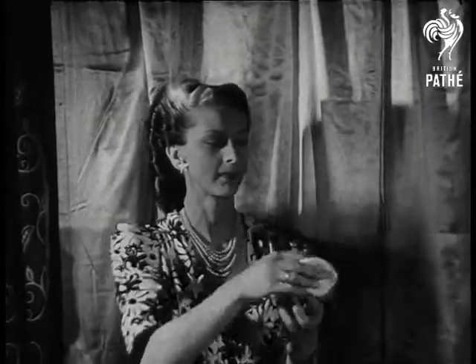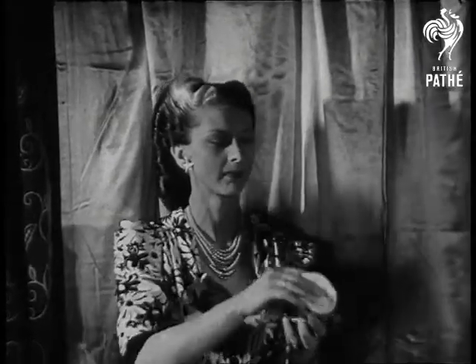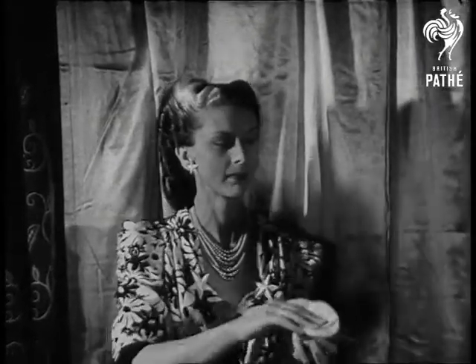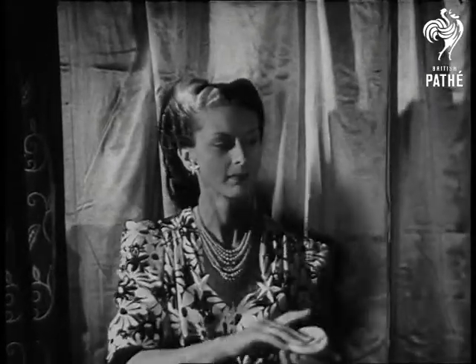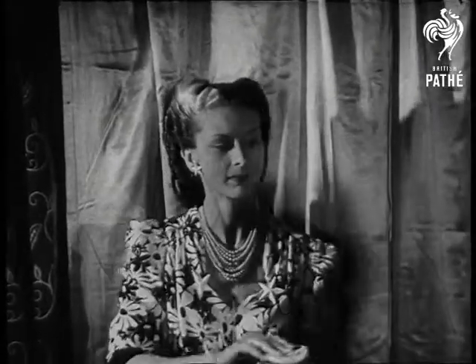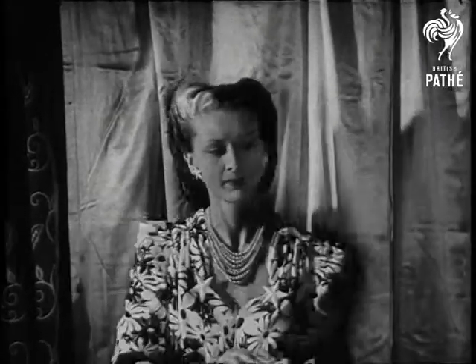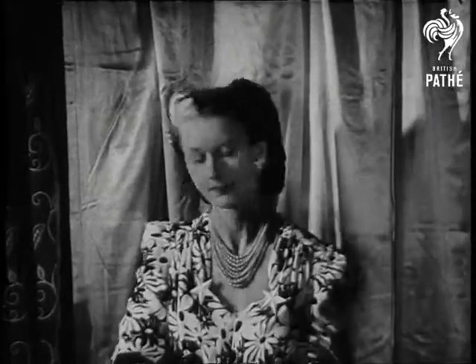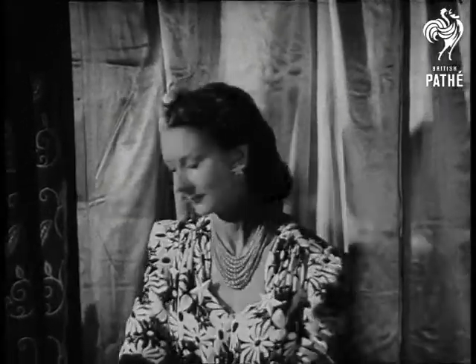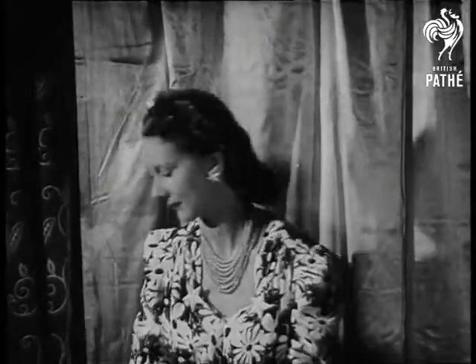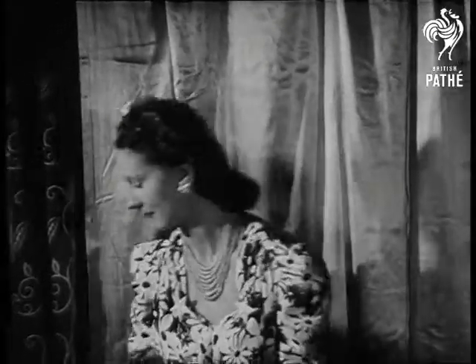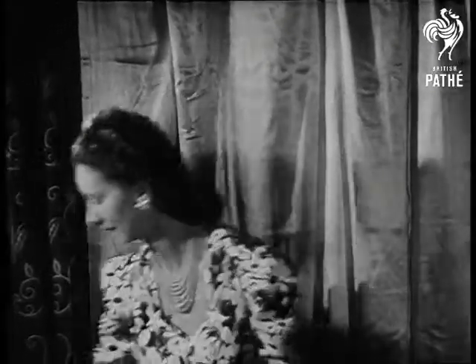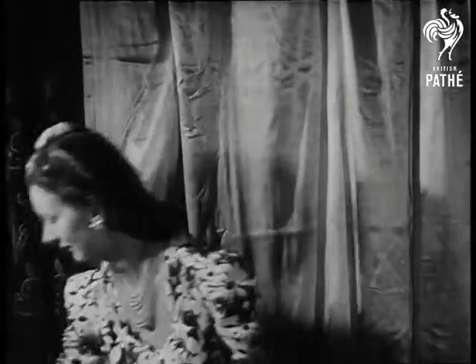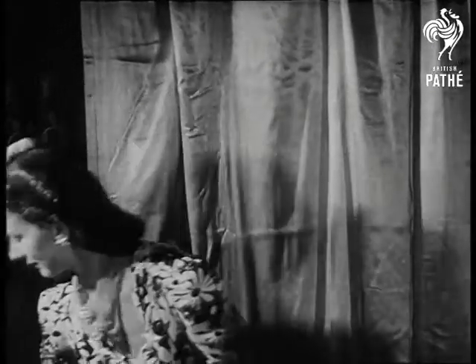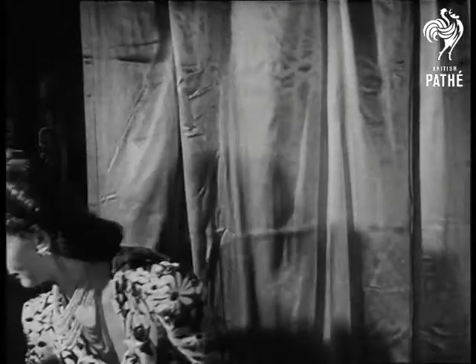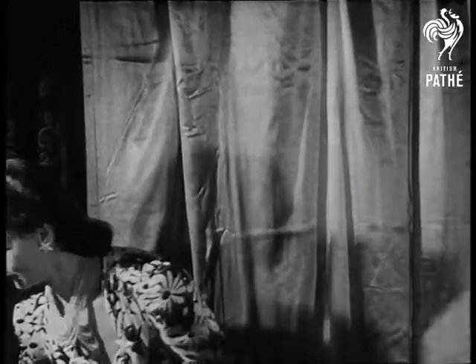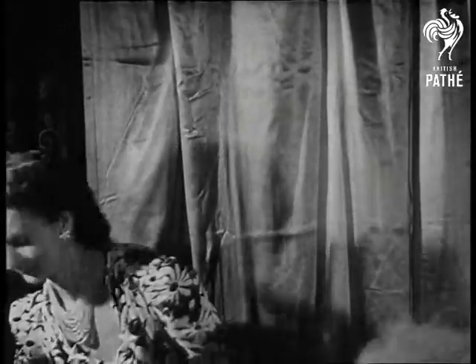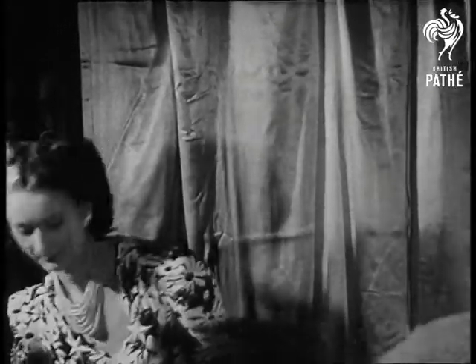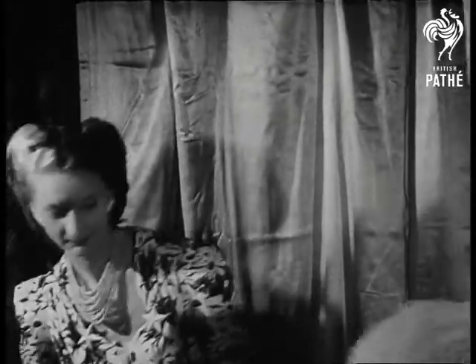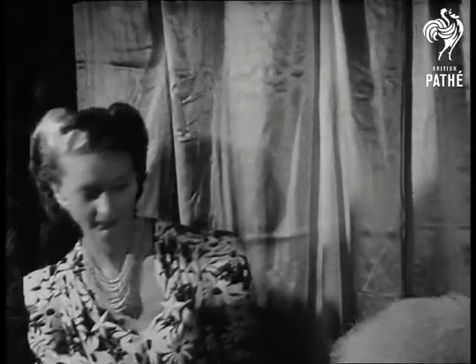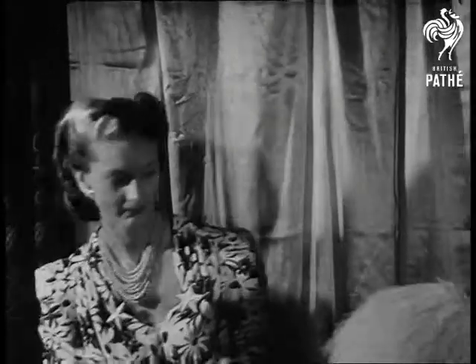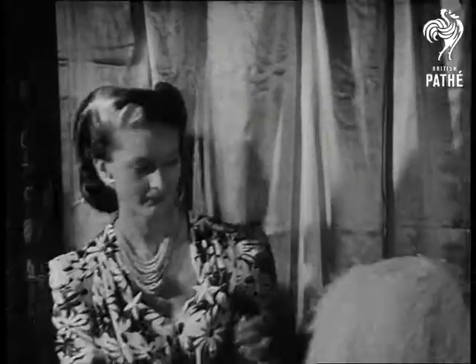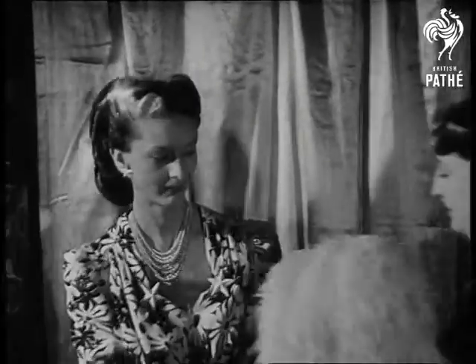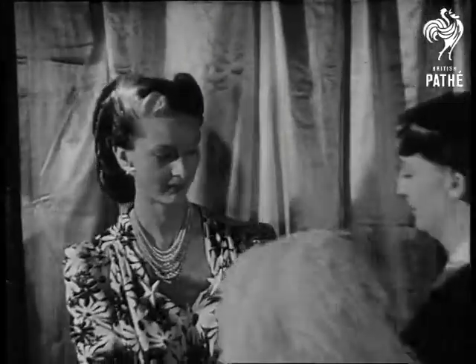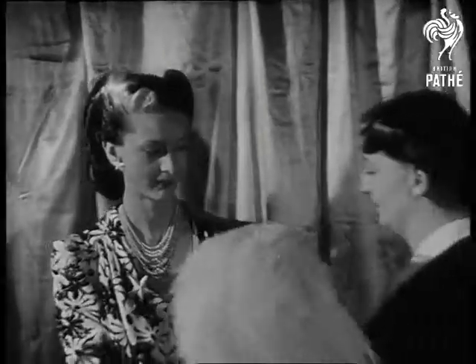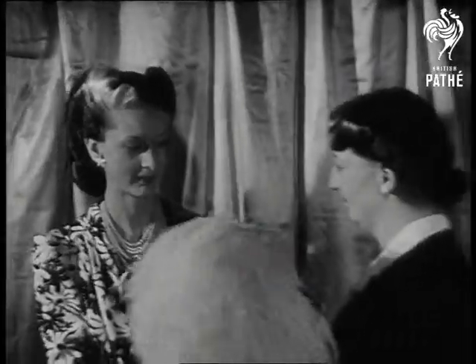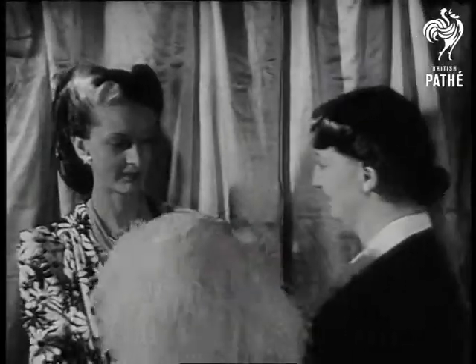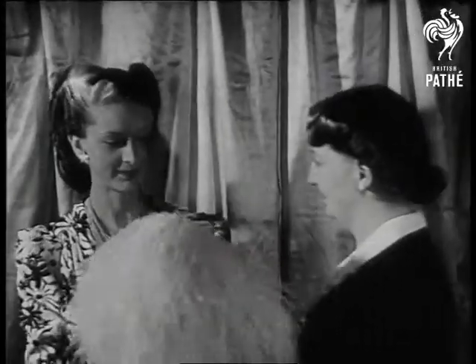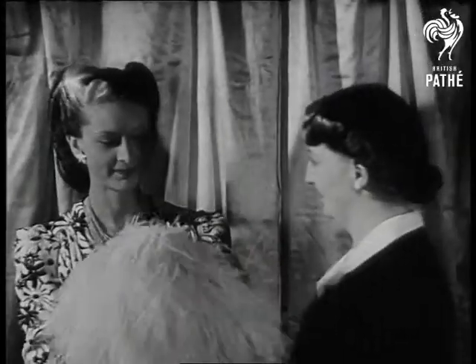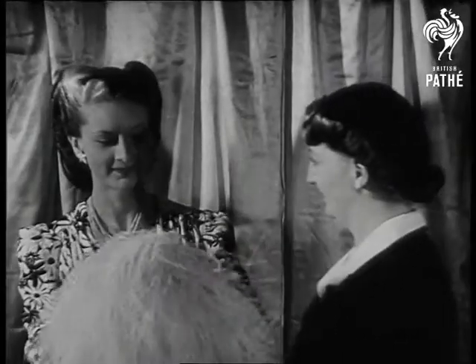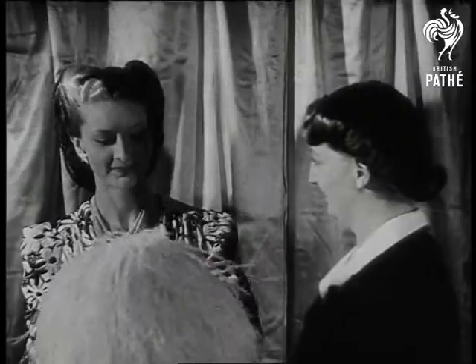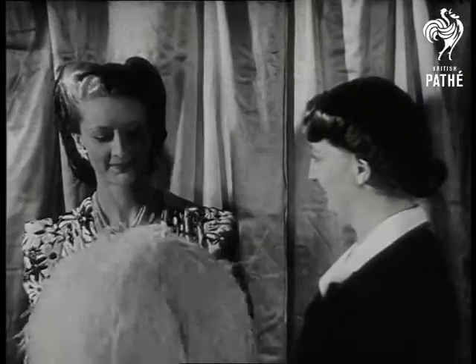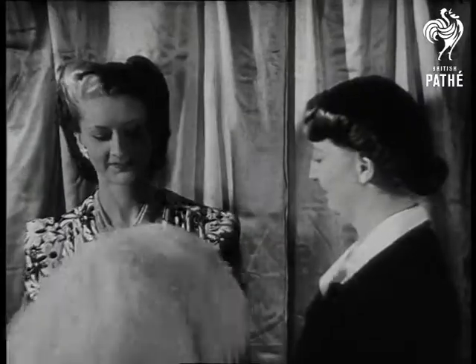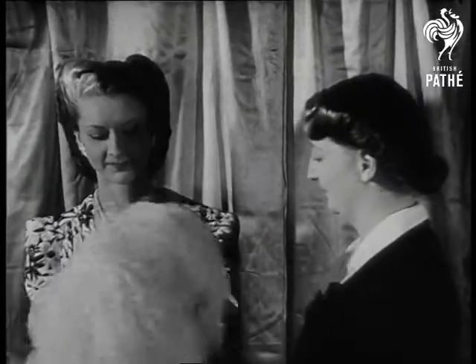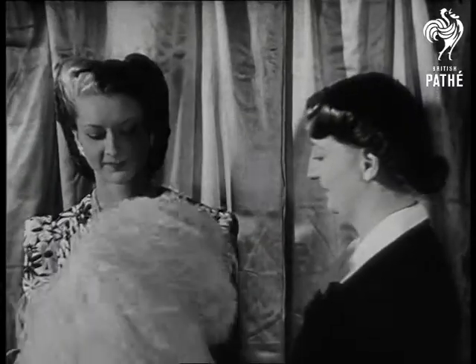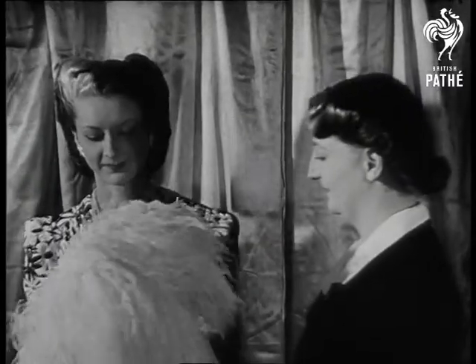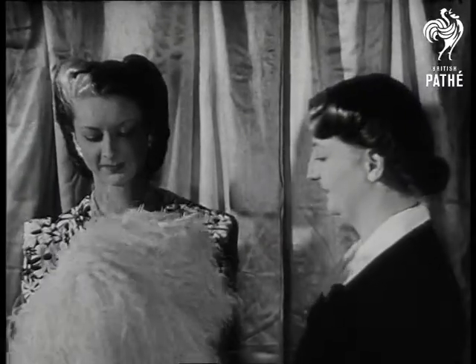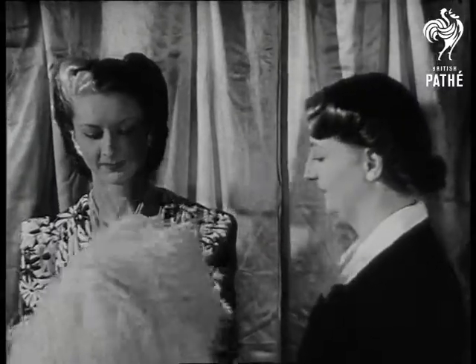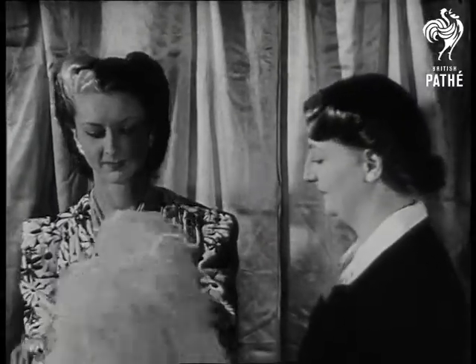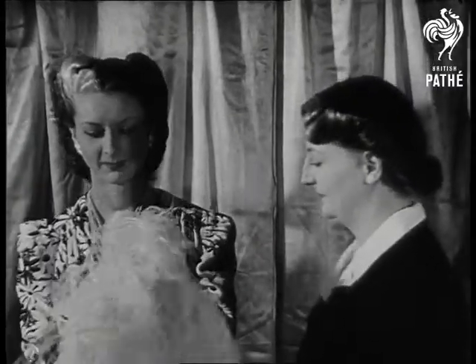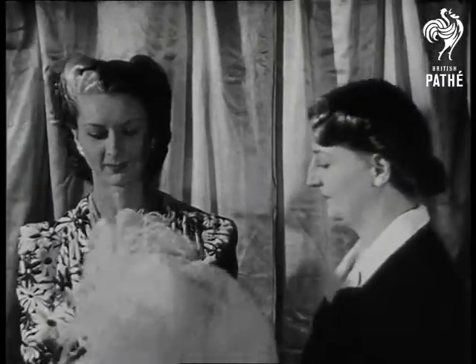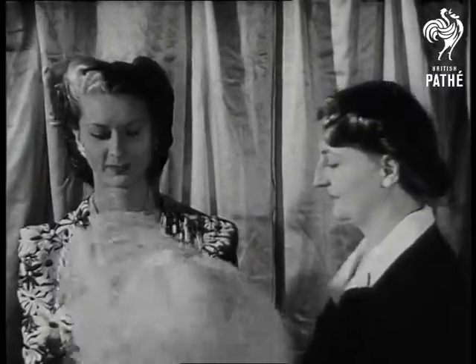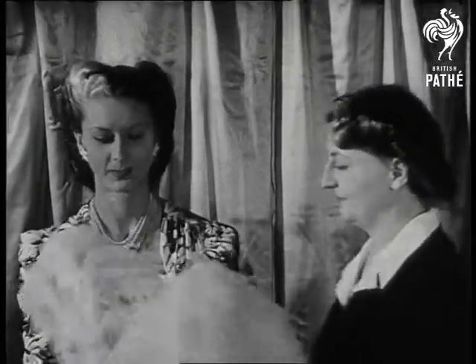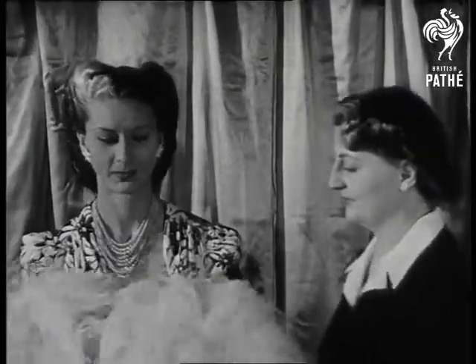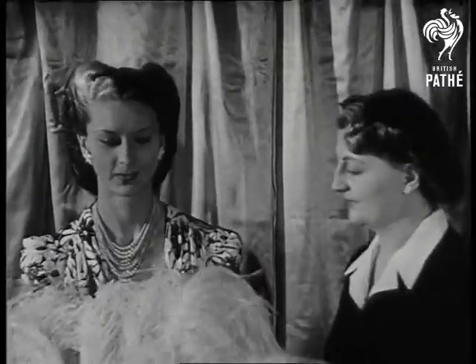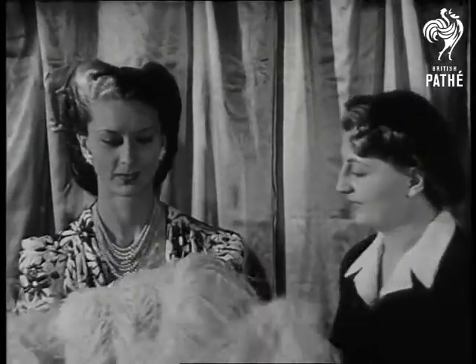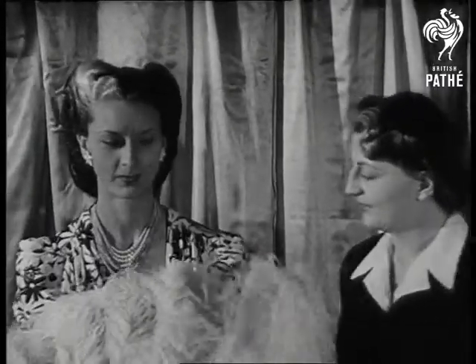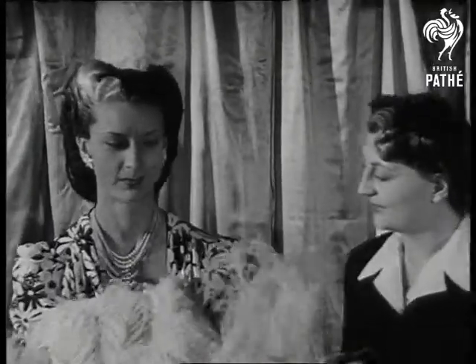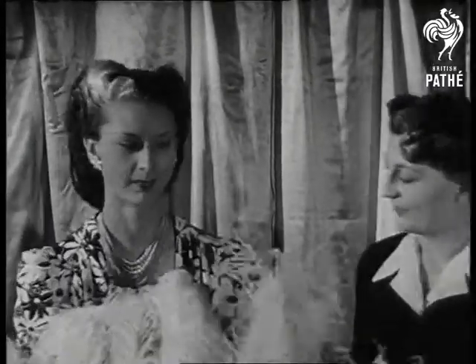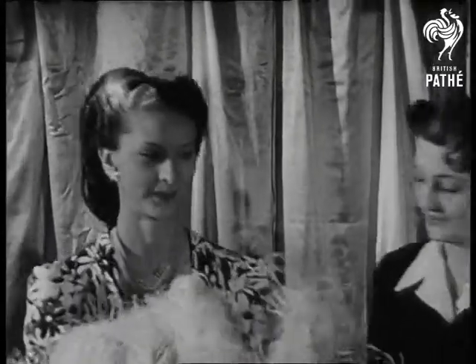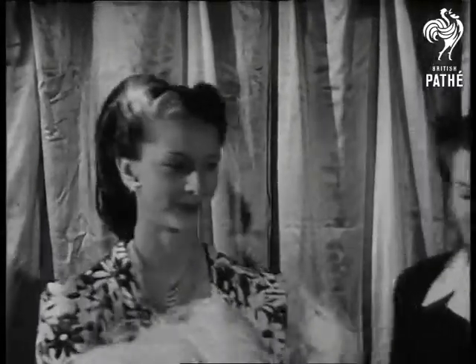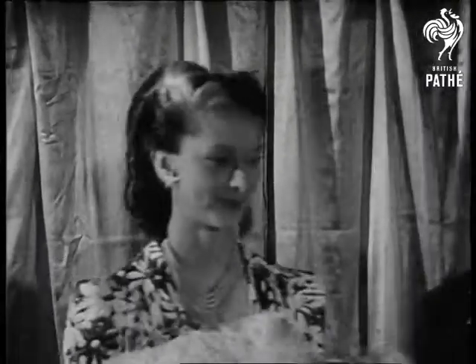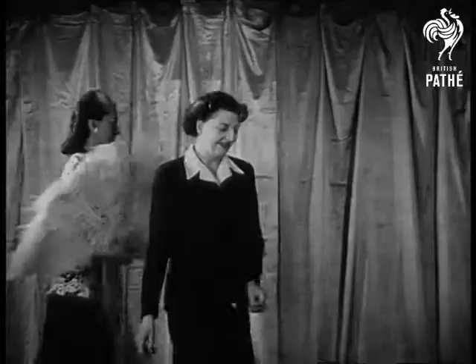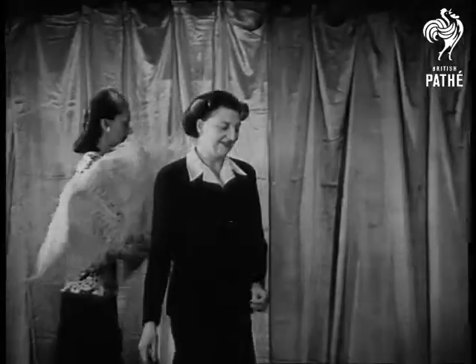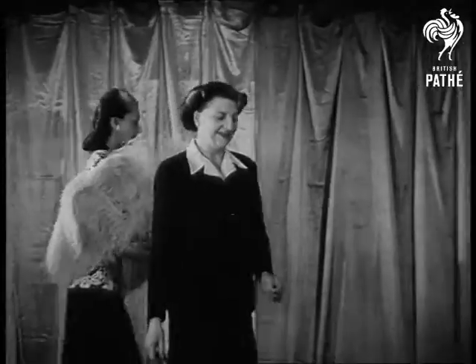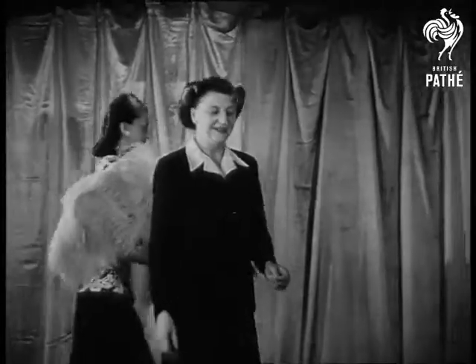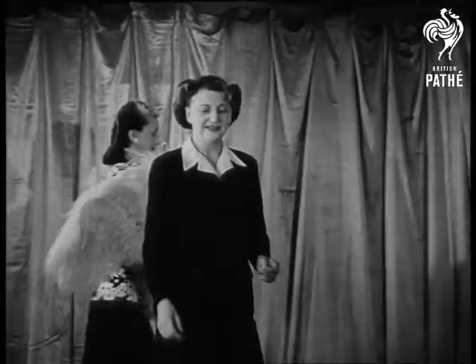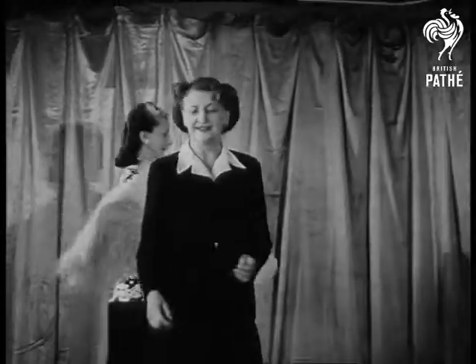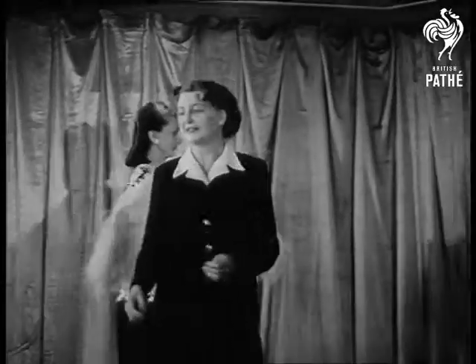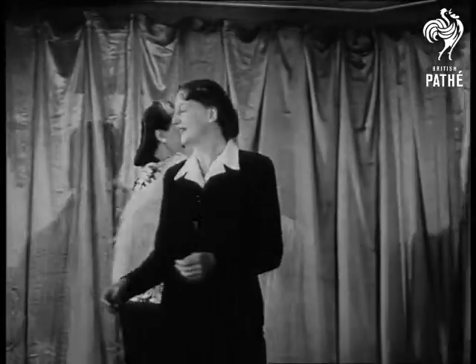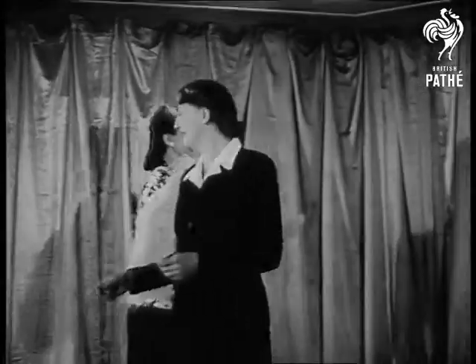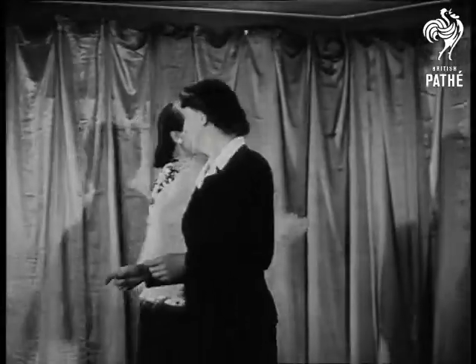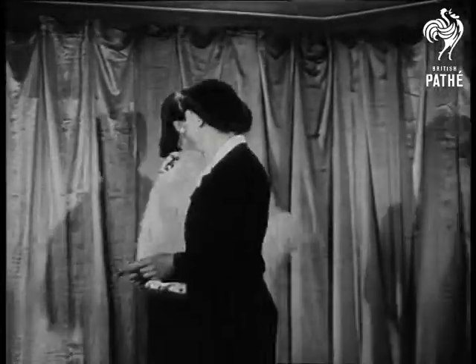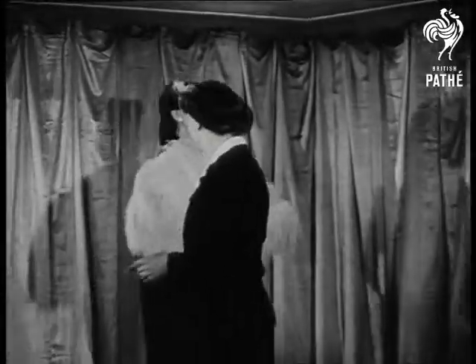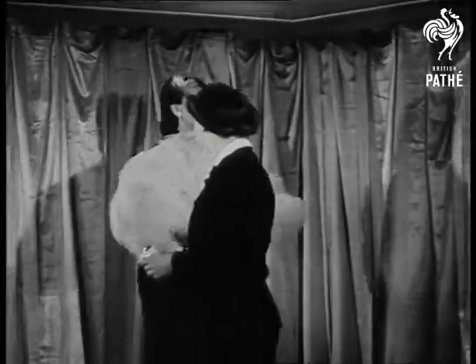Now the experienced mannequin is going to show the other girls how to walk gracefully and, very tricky business this, how to manage a fan properly.